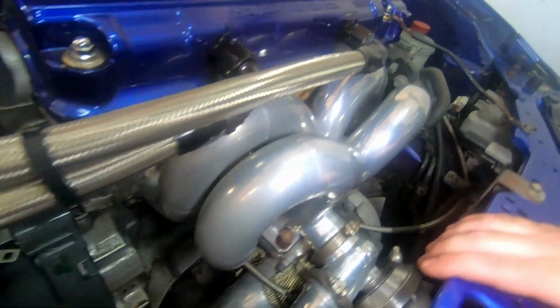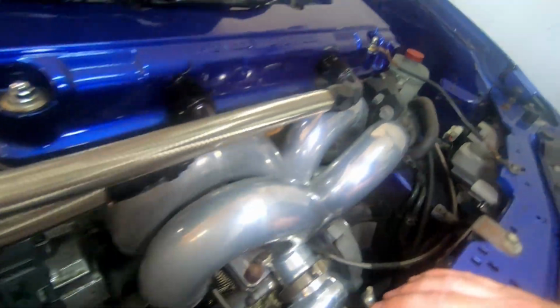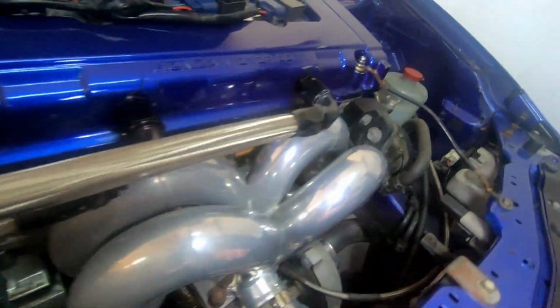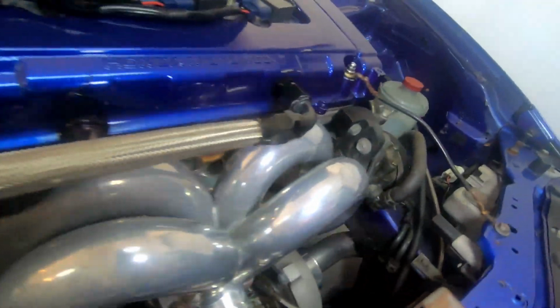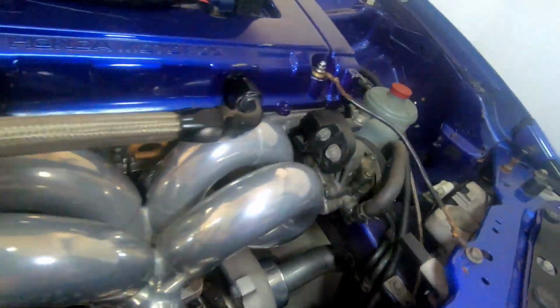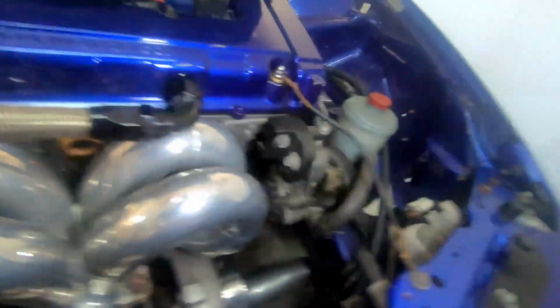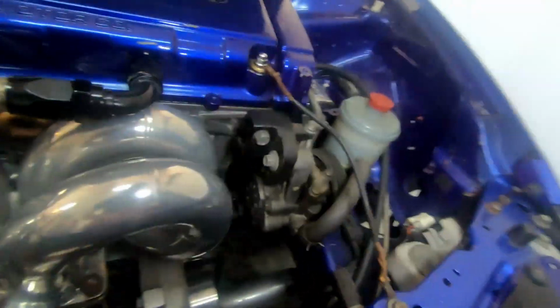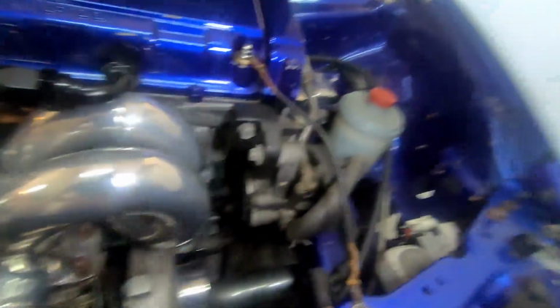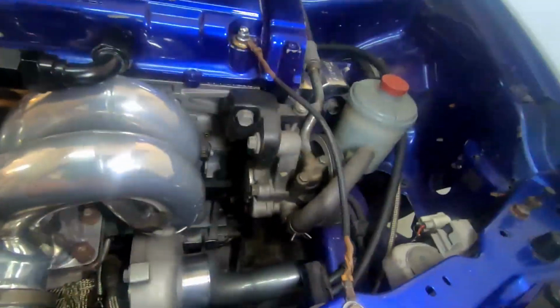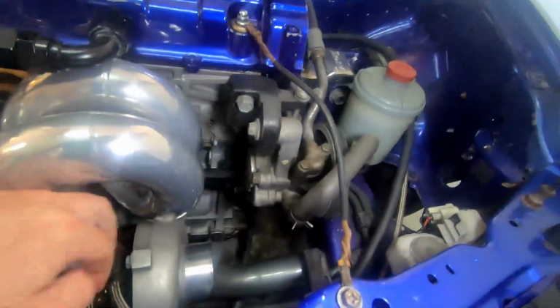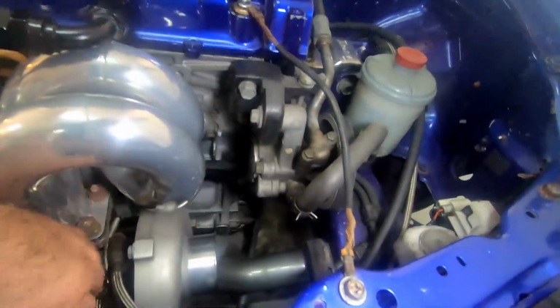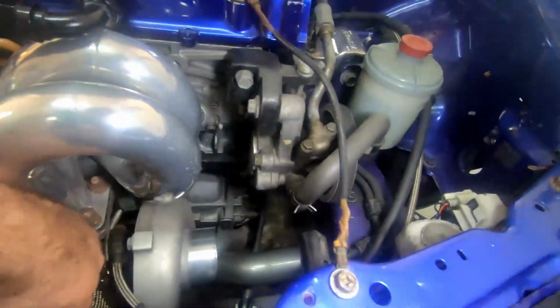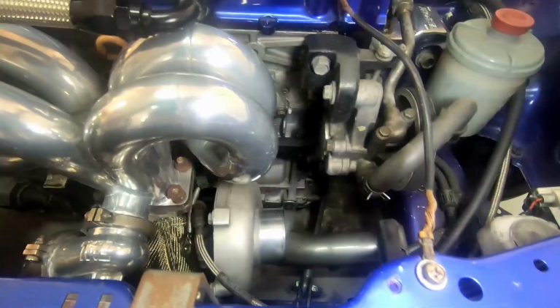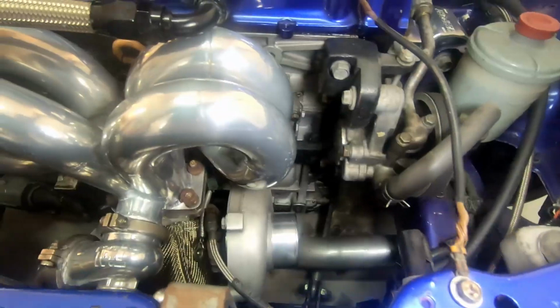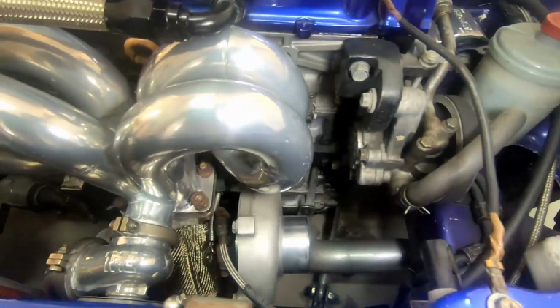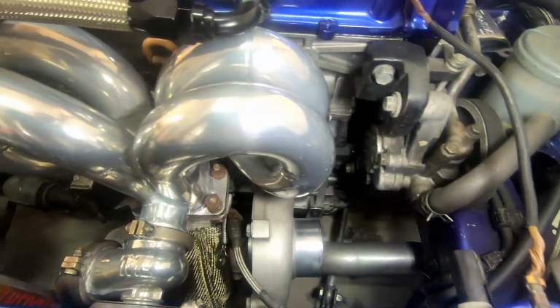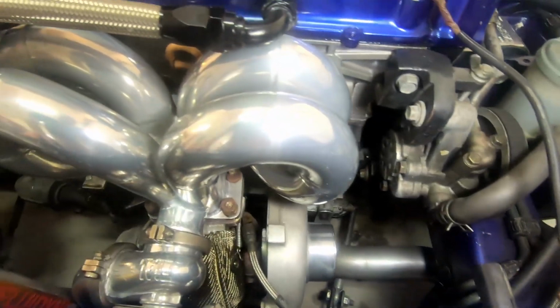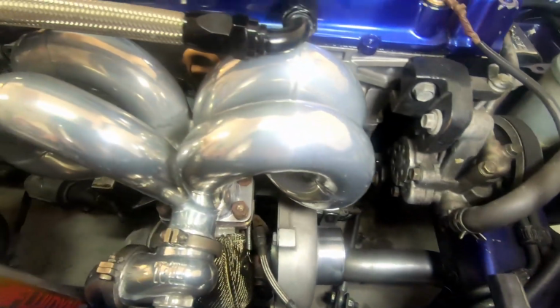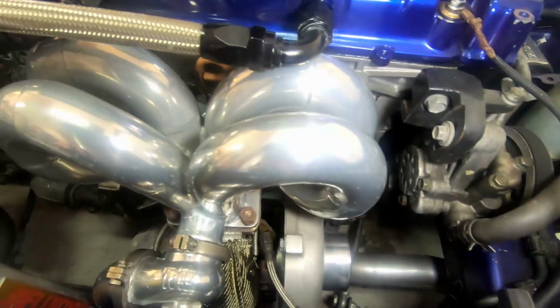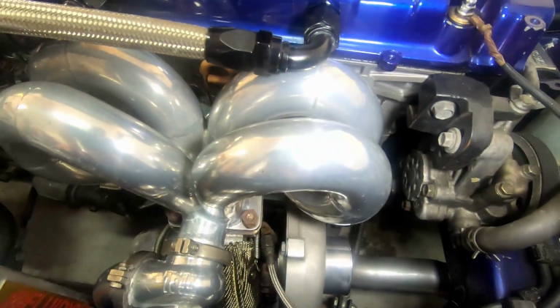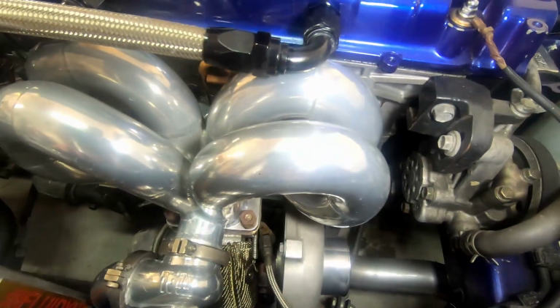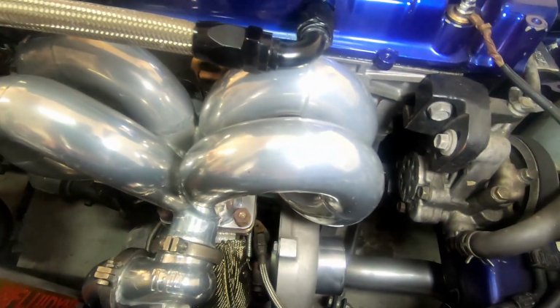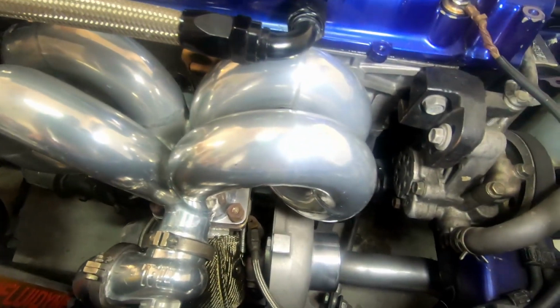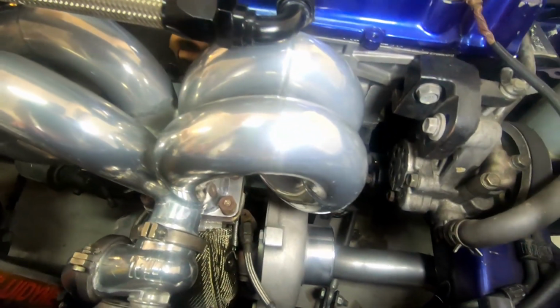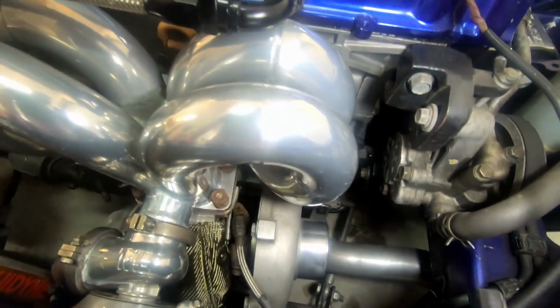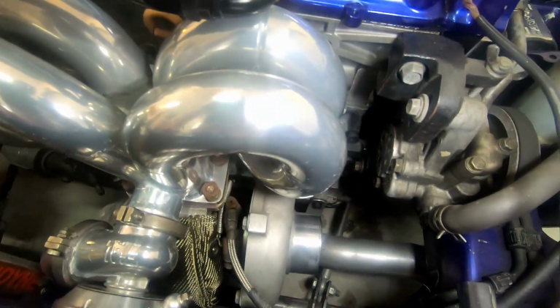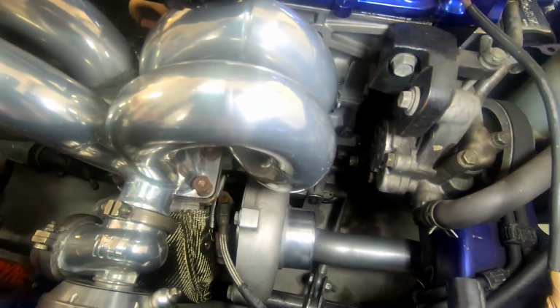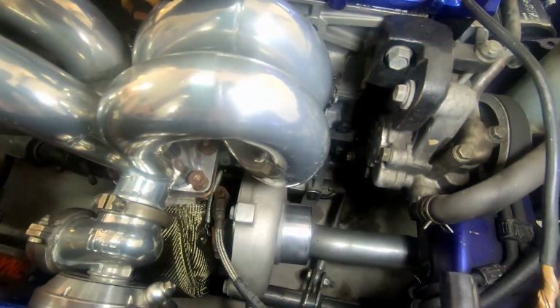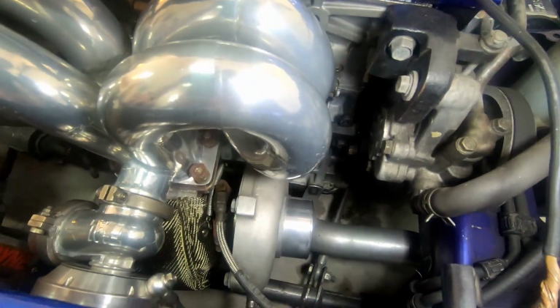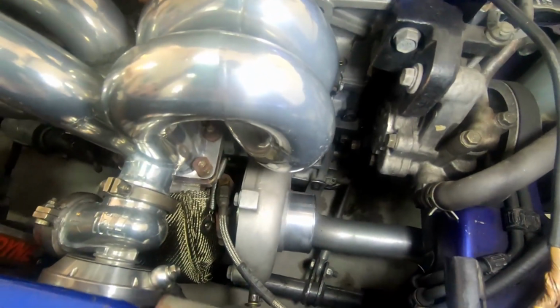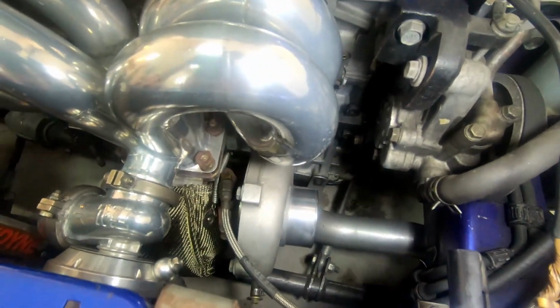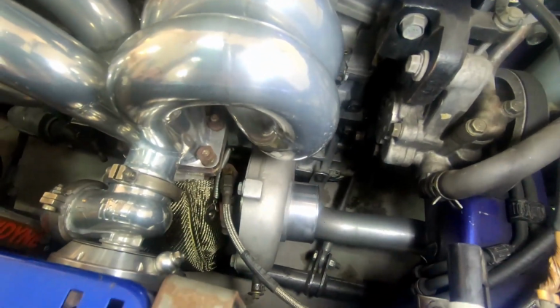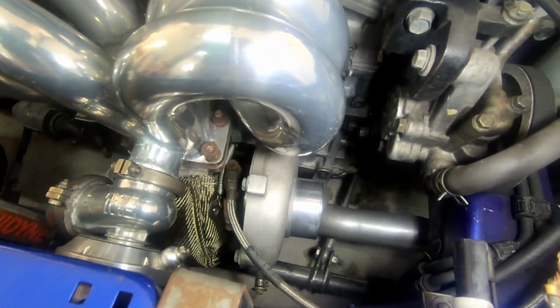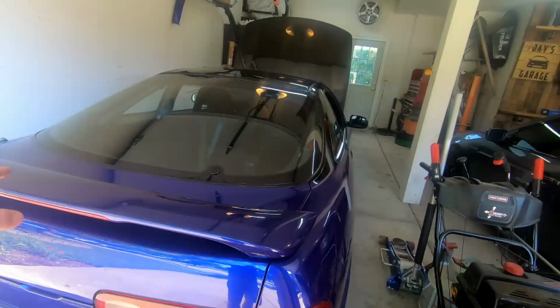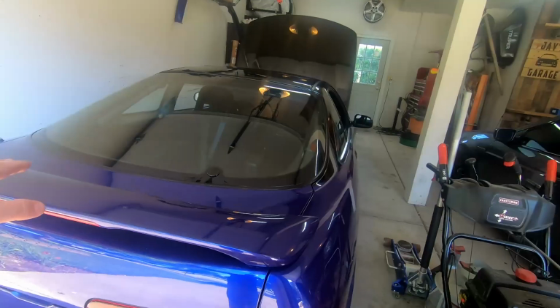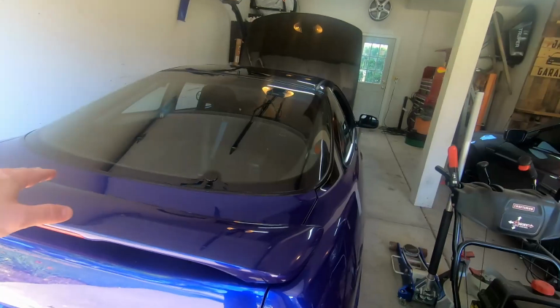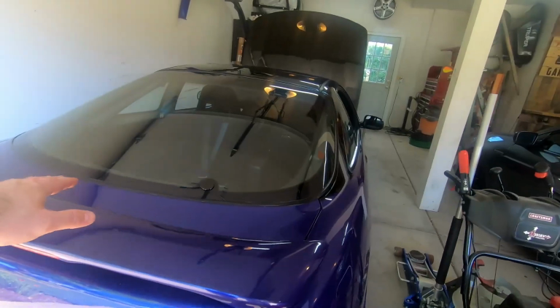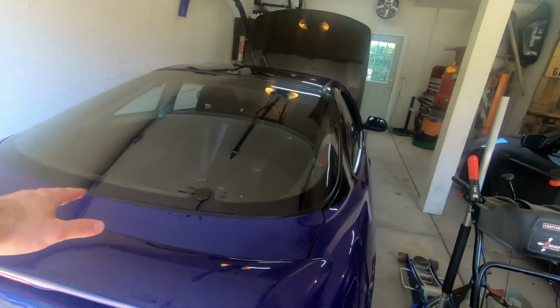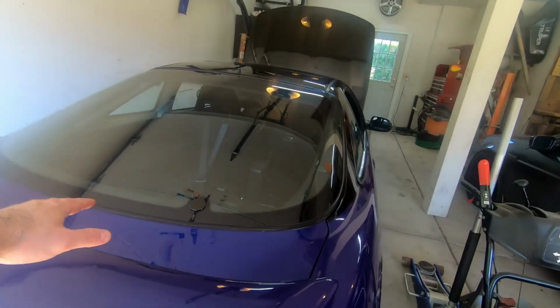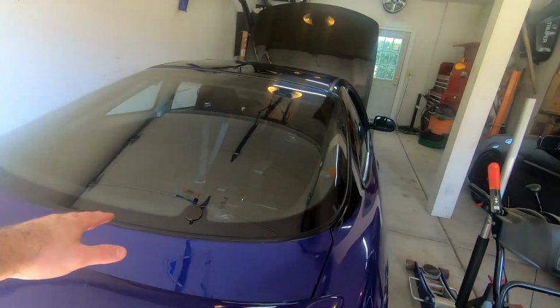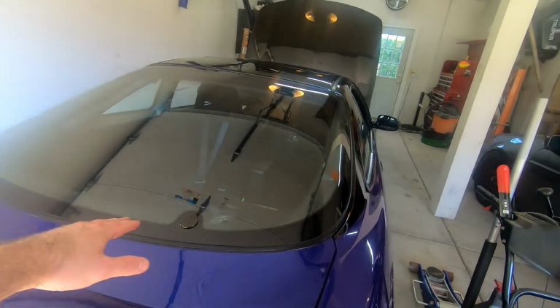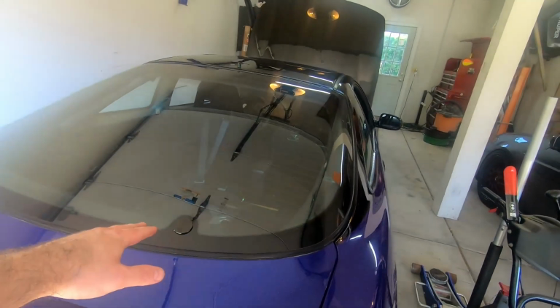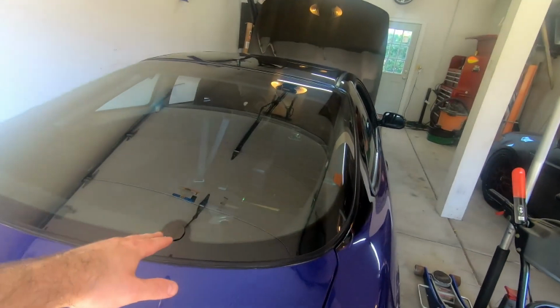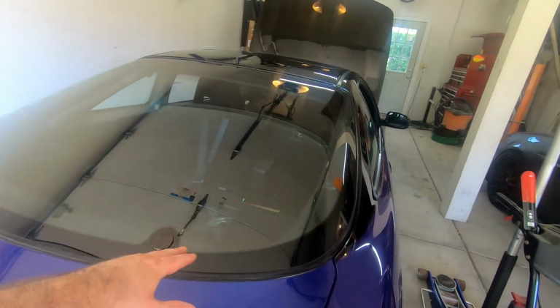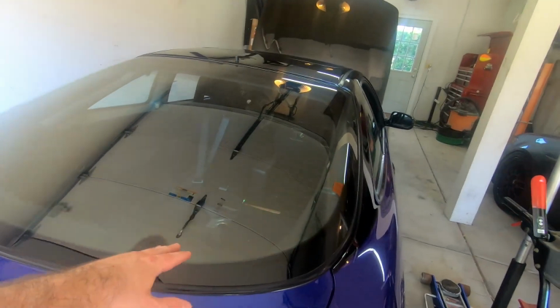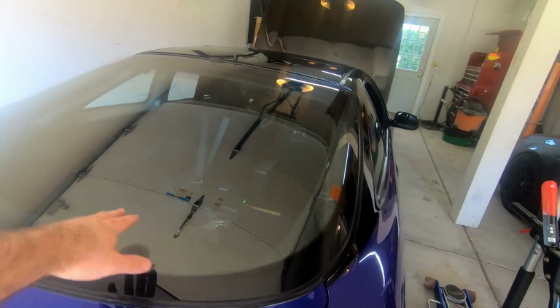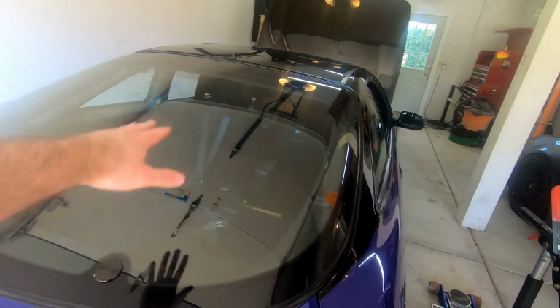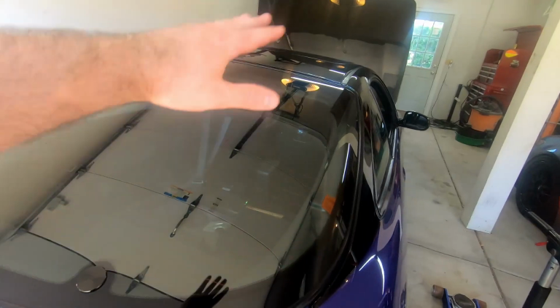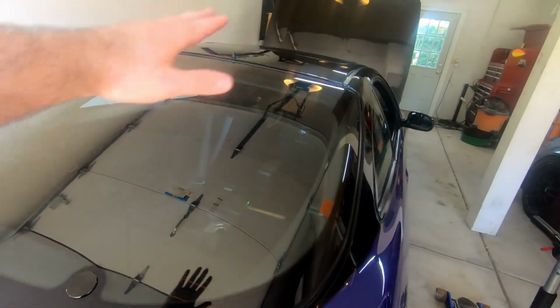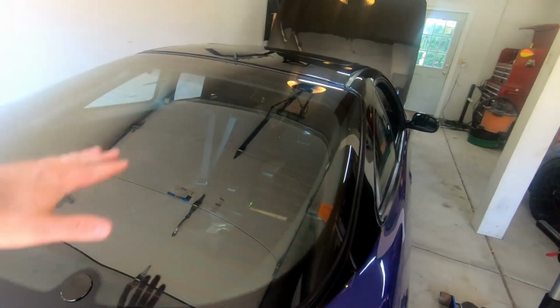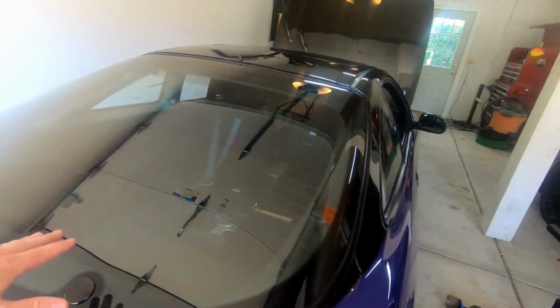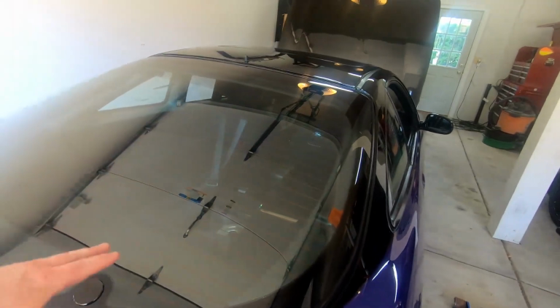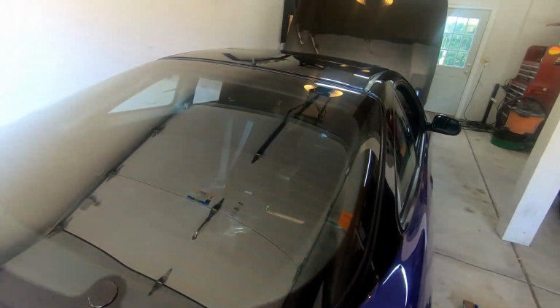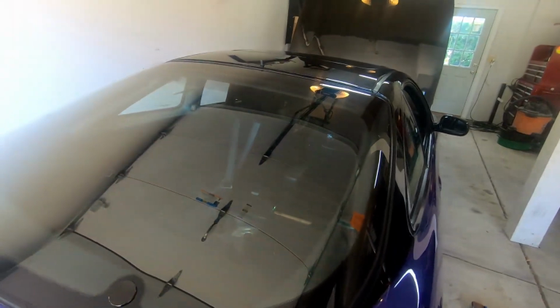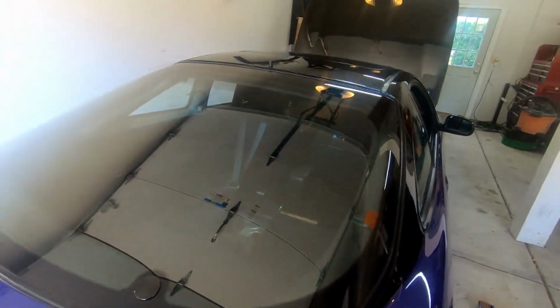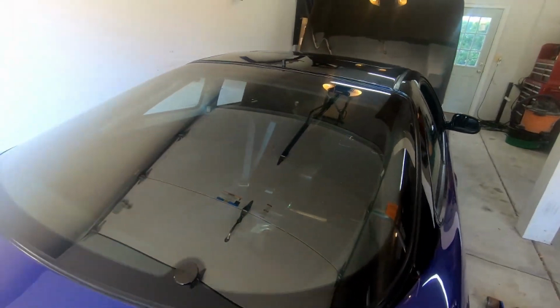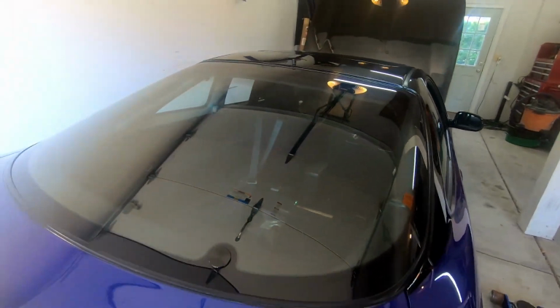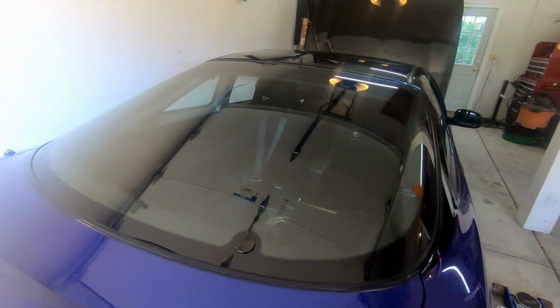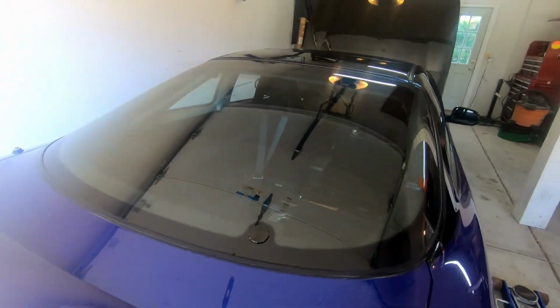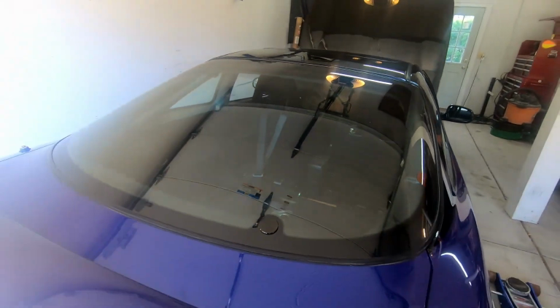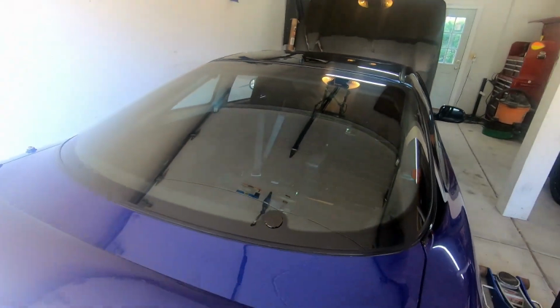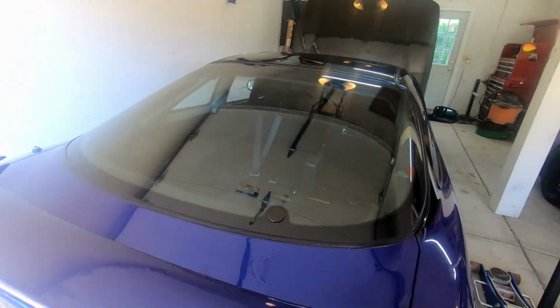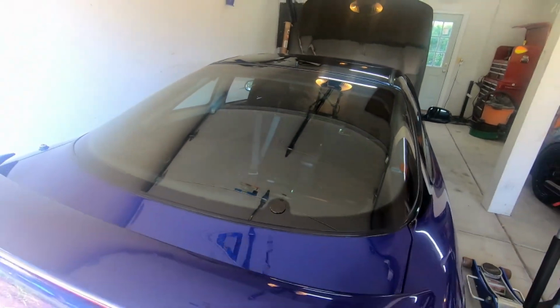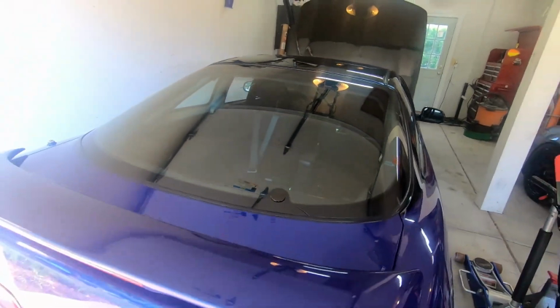Got some heat shield going on. Hopefully this will keep the temps down. It looks much cleaner without any of that in the way now.